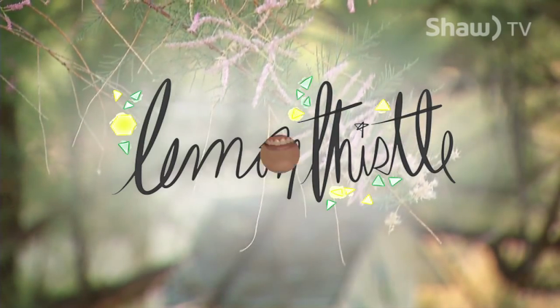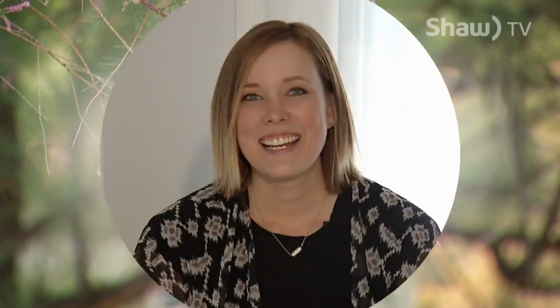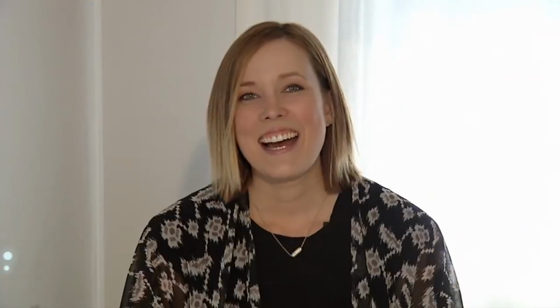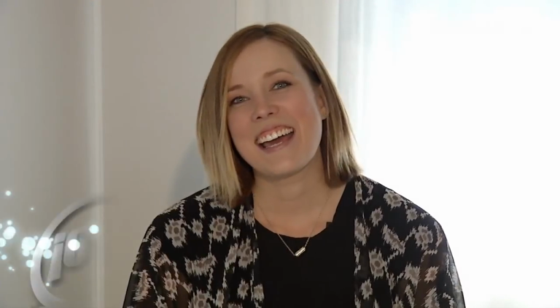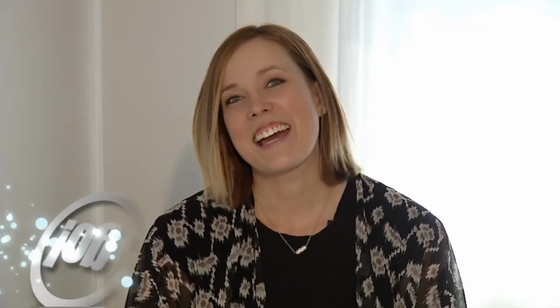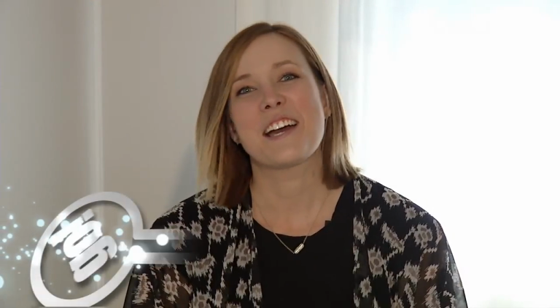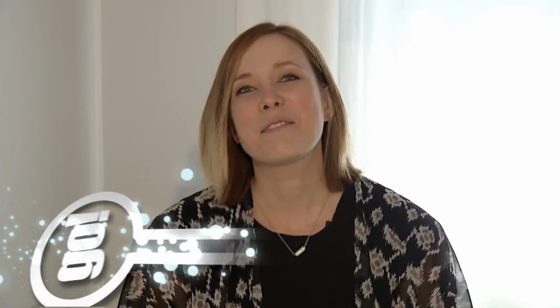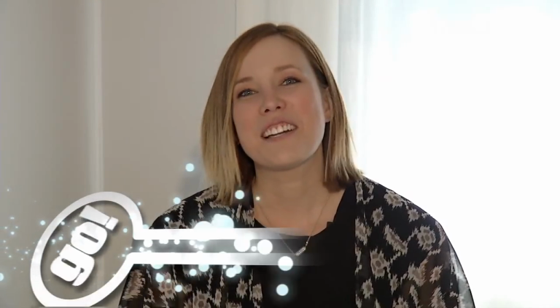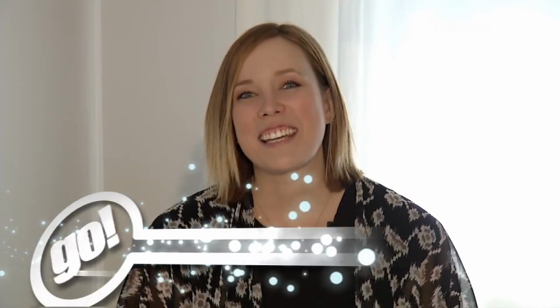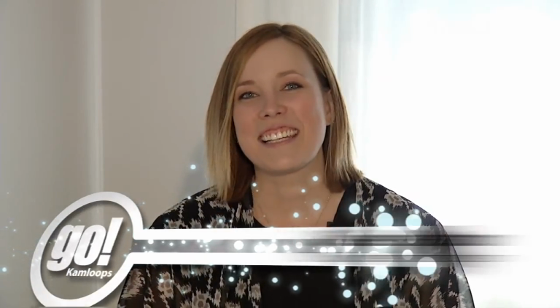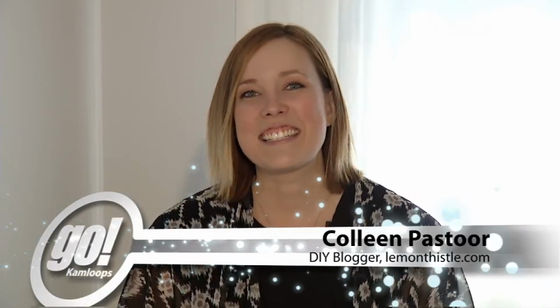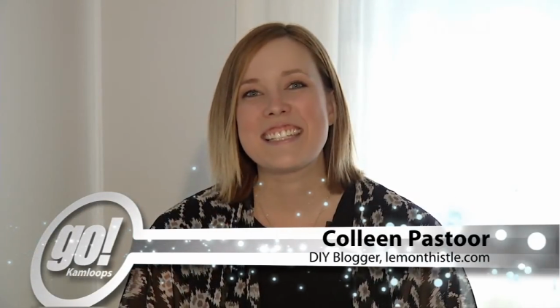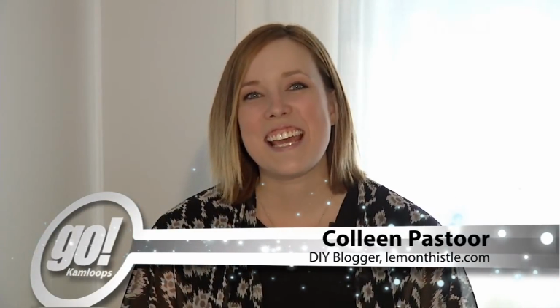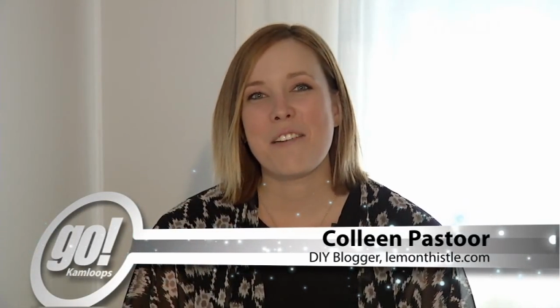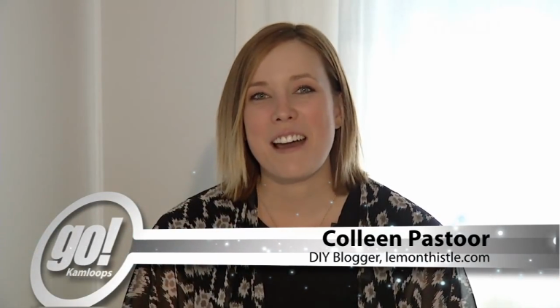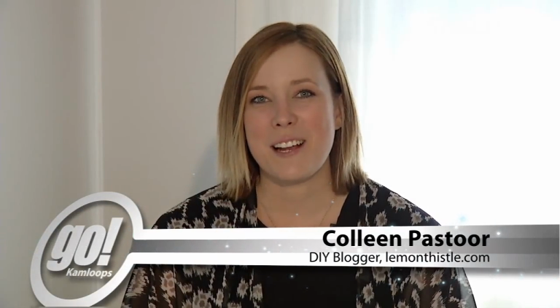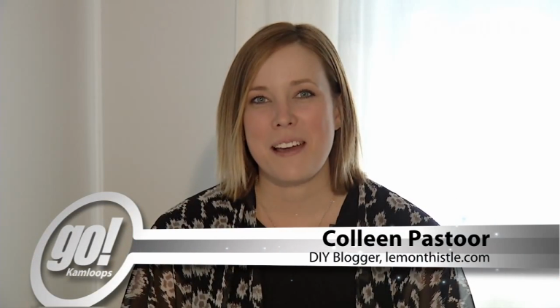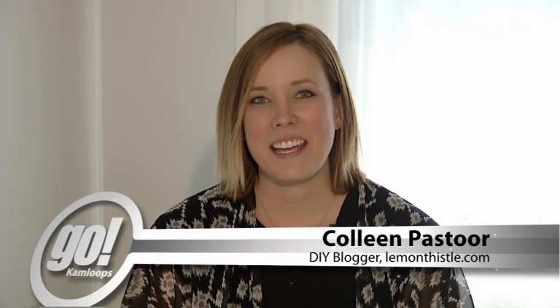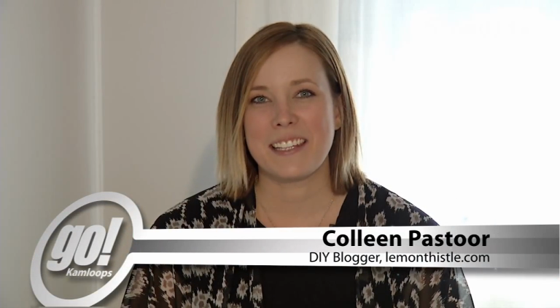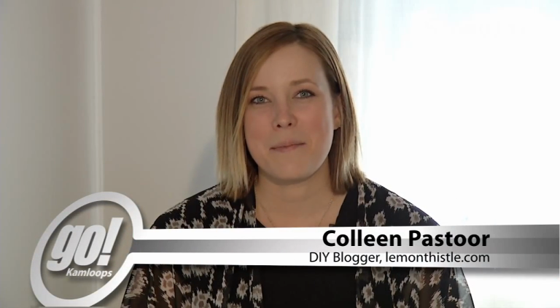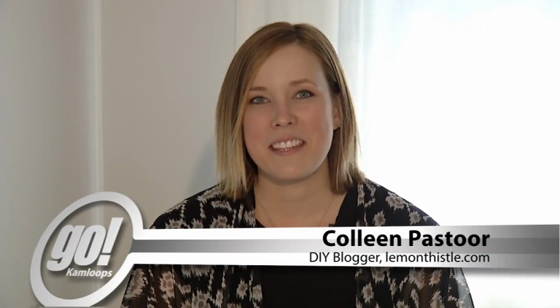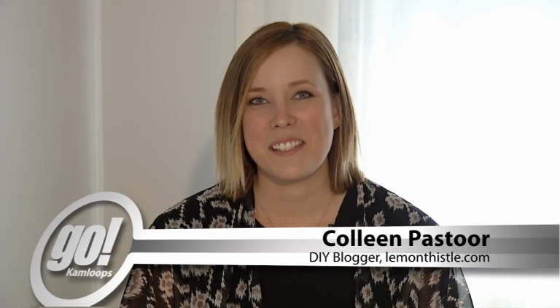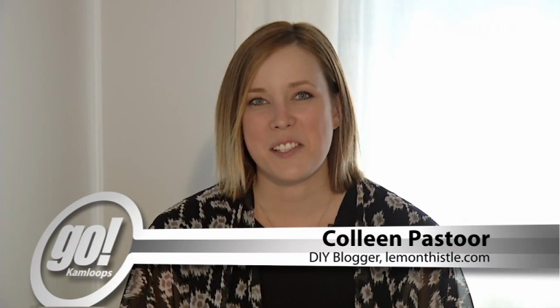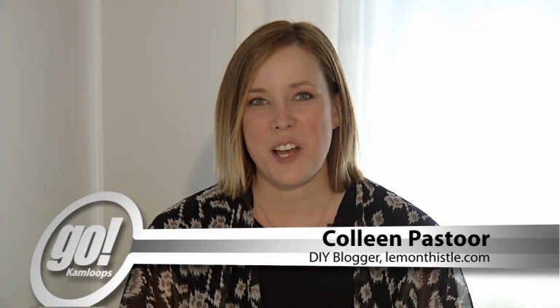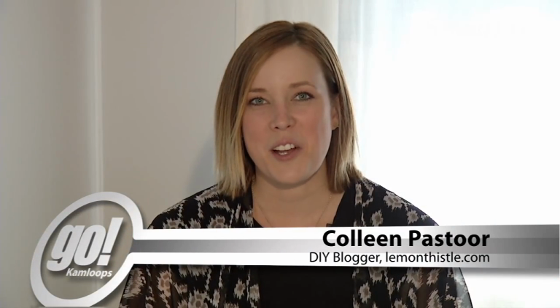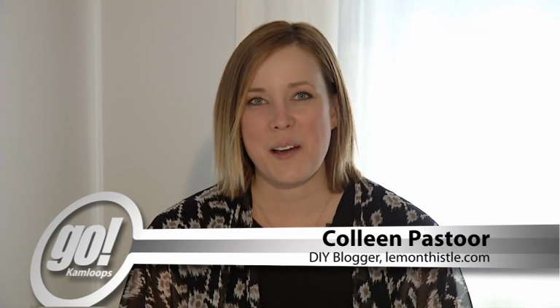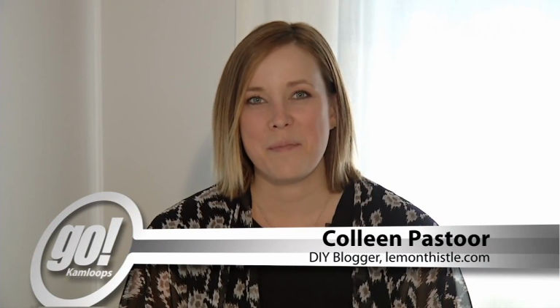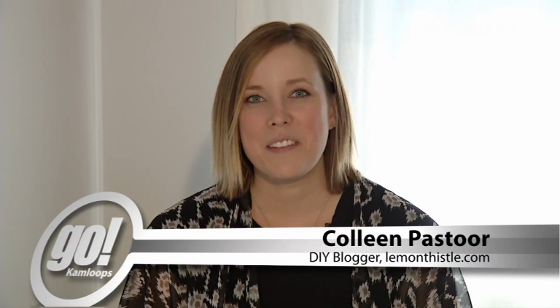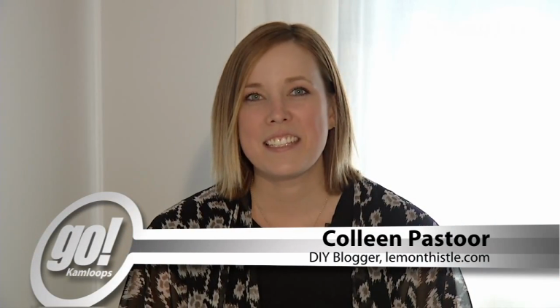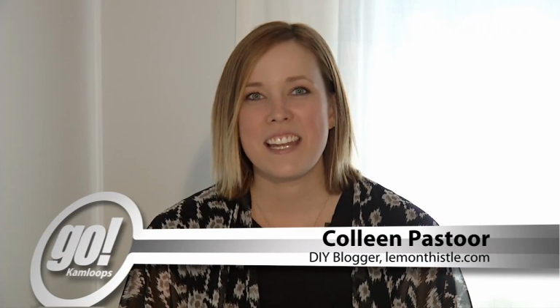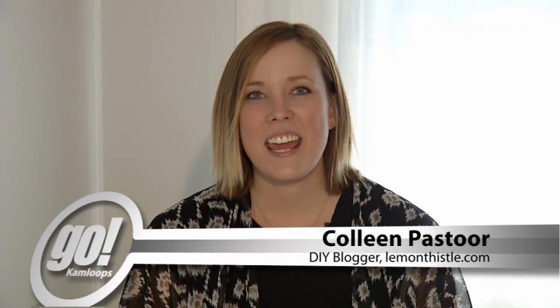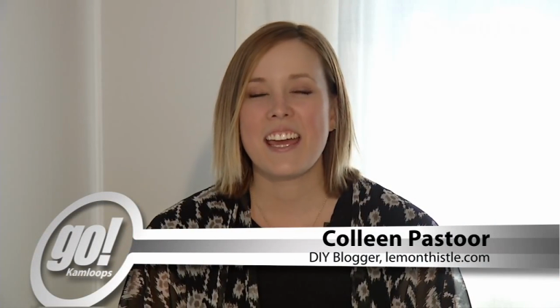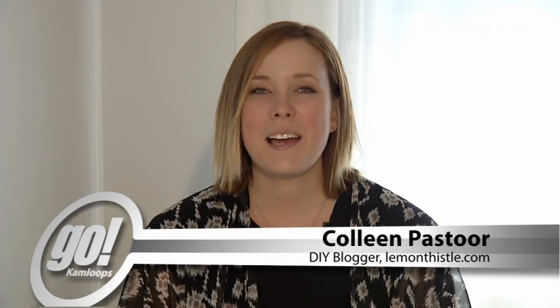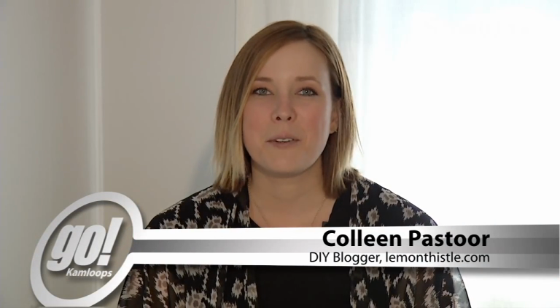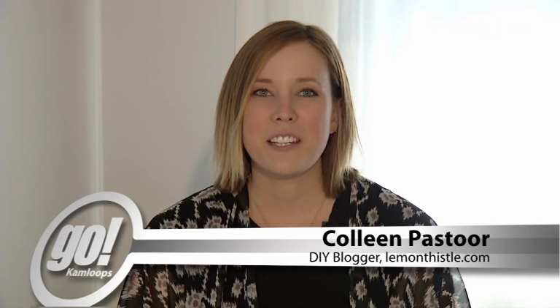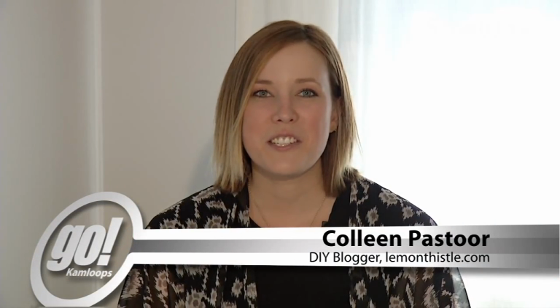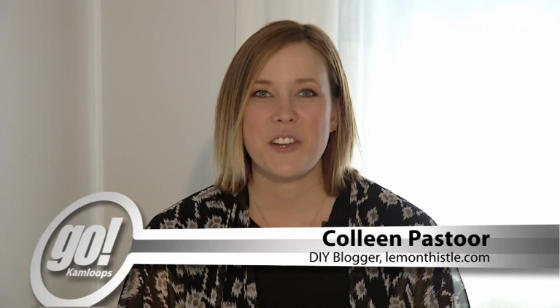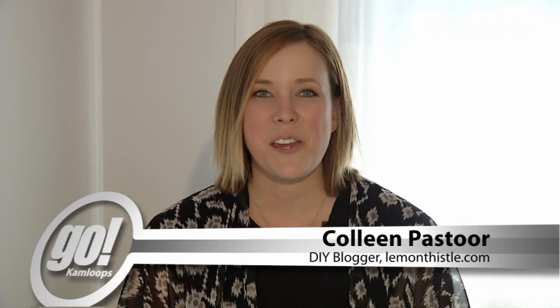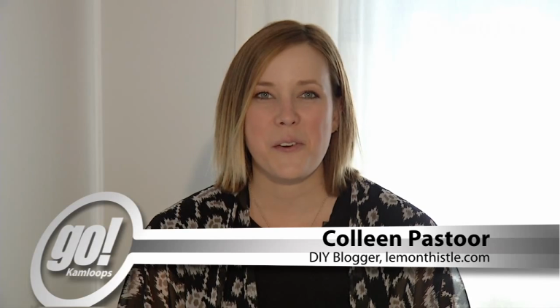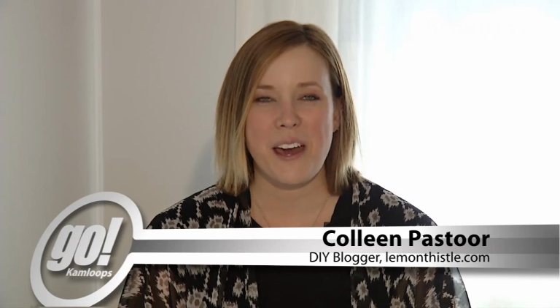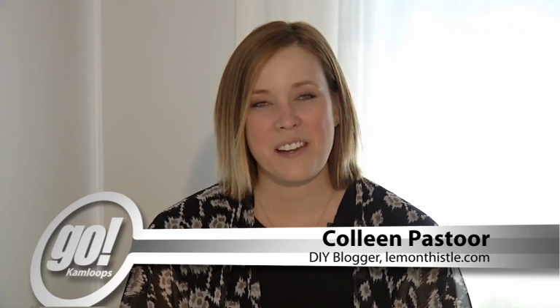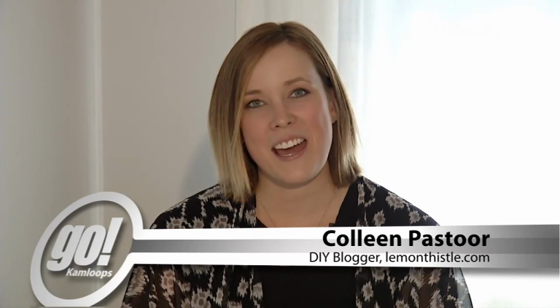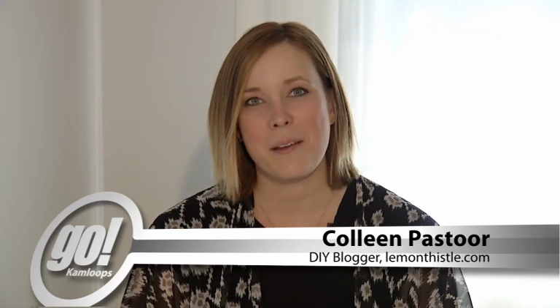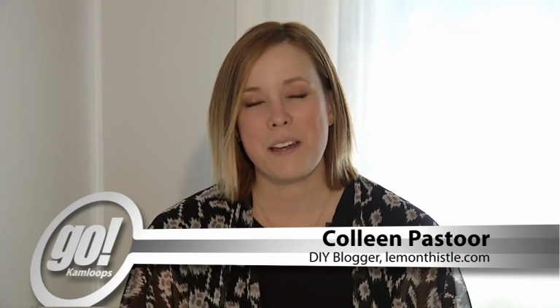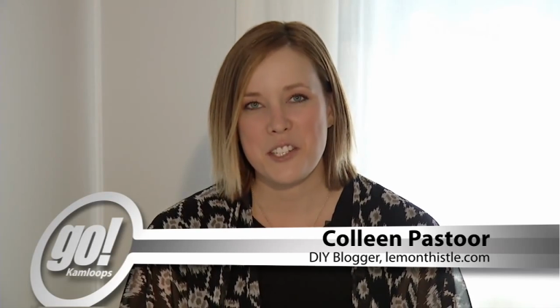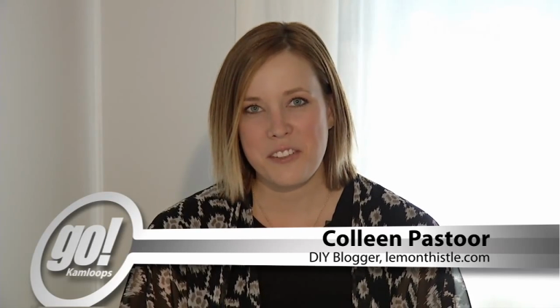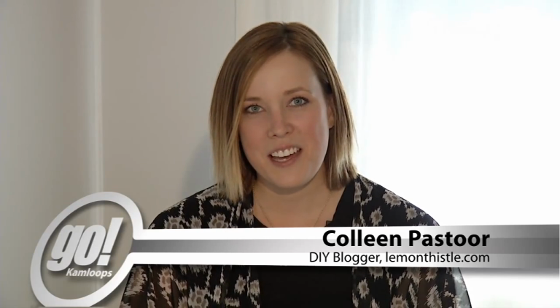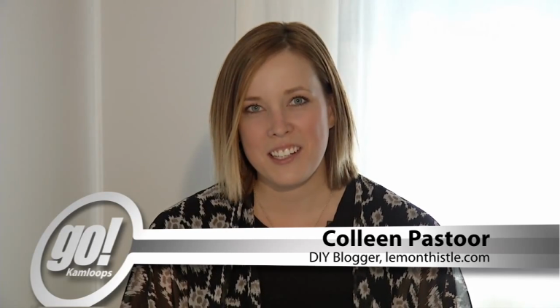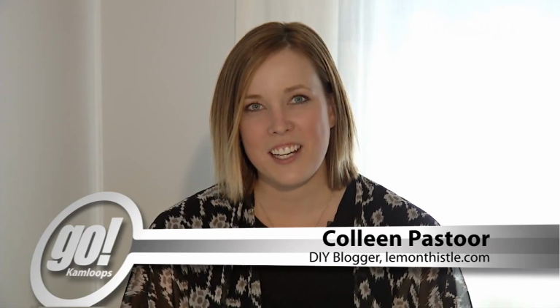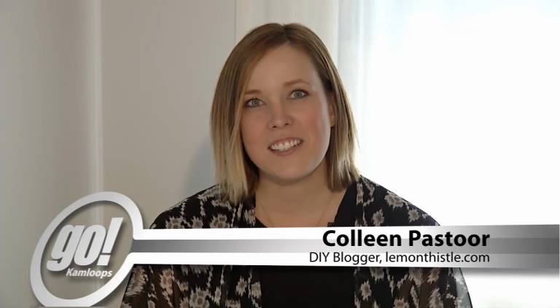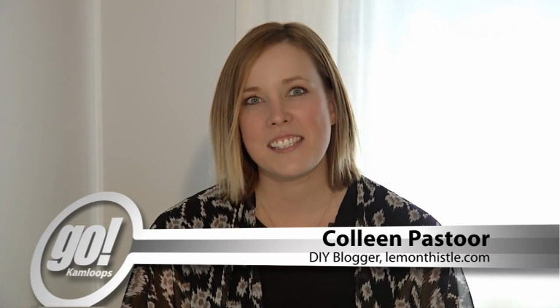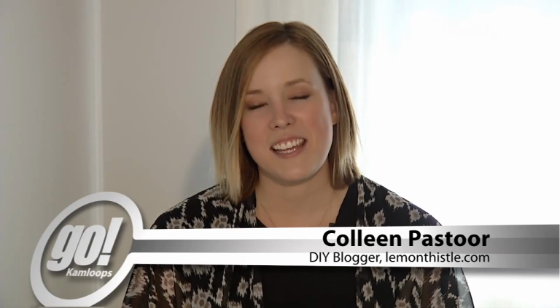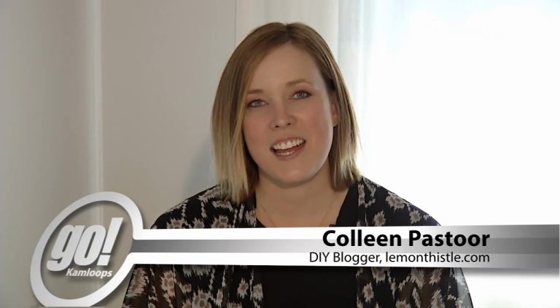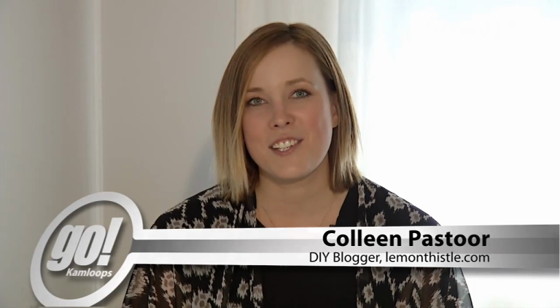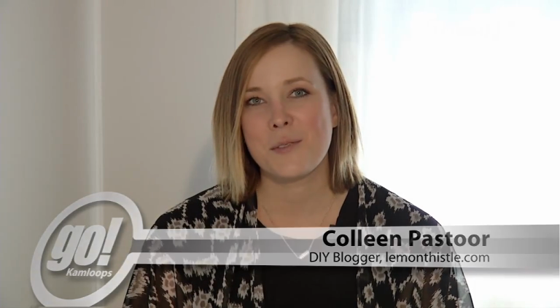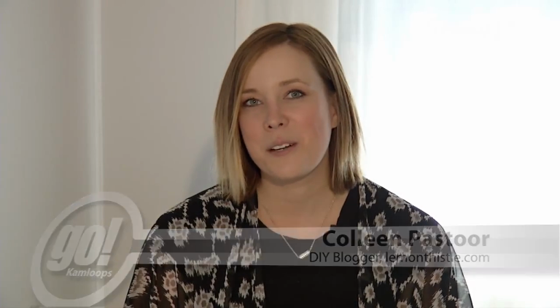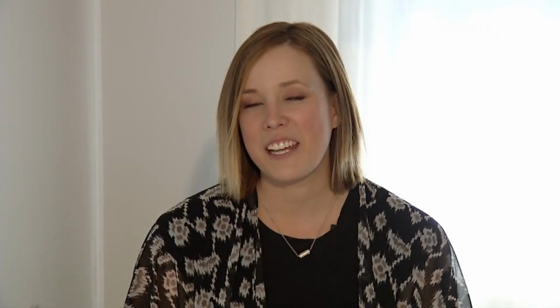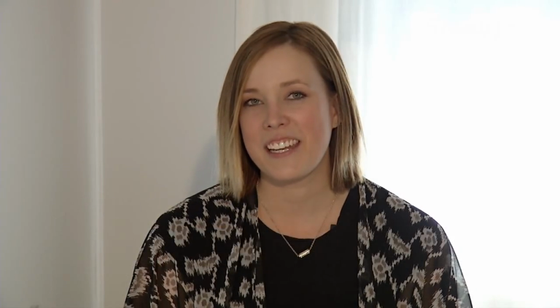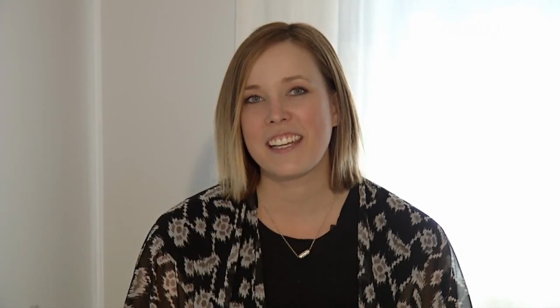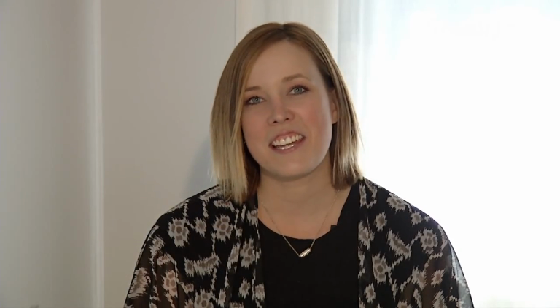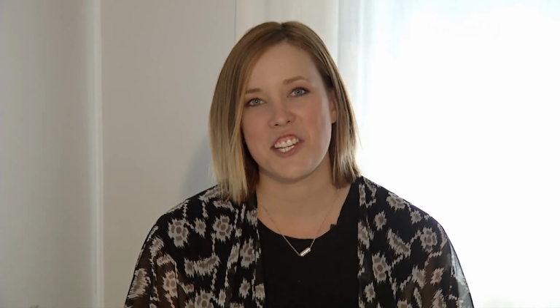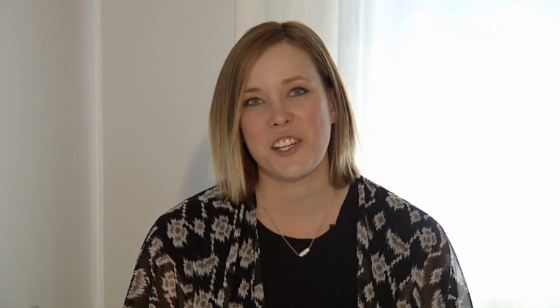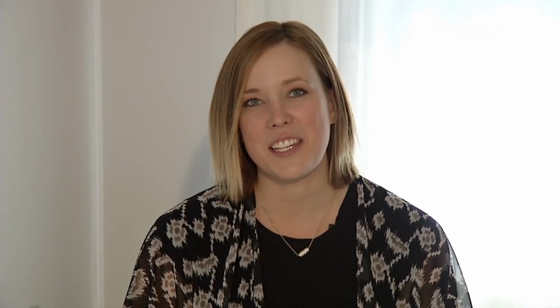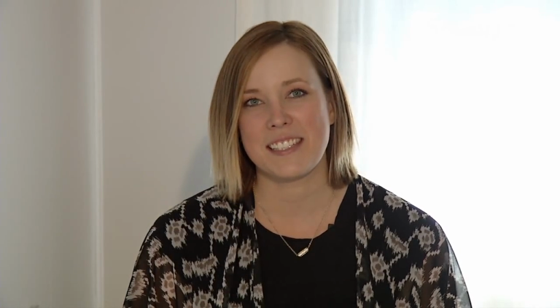Hi, I'm Colleen, DIYer behind LemonThistle.com. Today I'm going to show you how to add a punch of color to standard wooden kitchen goods.